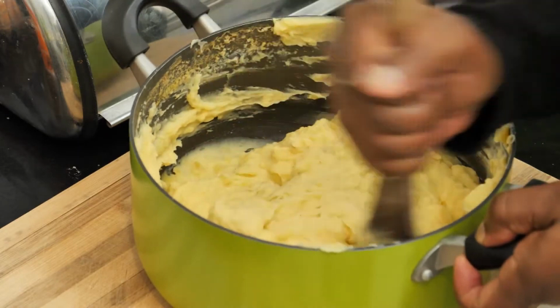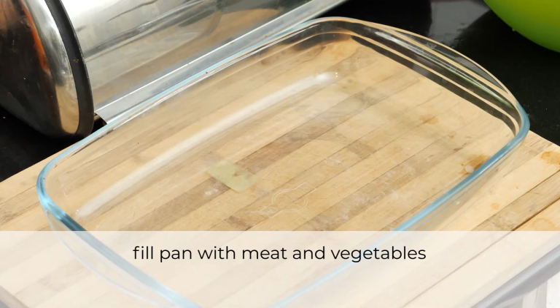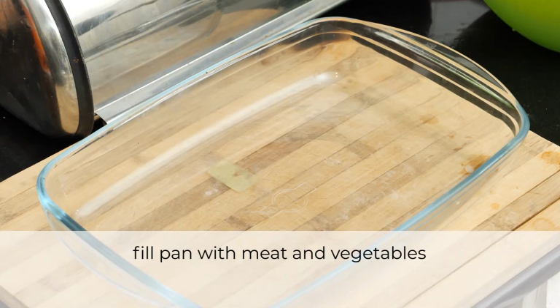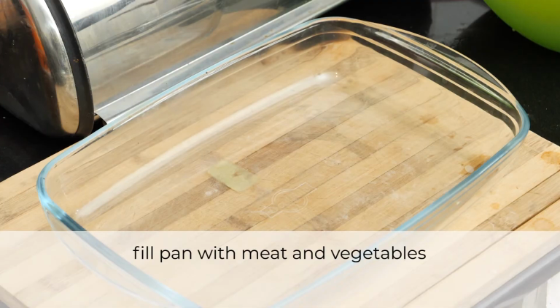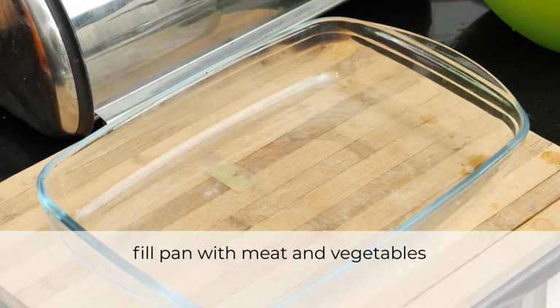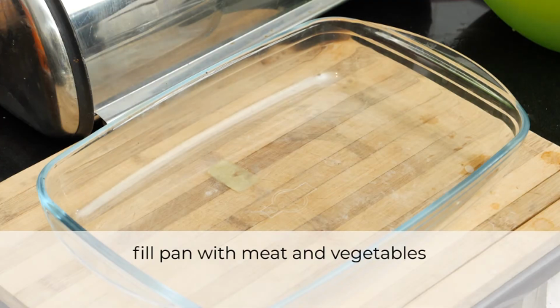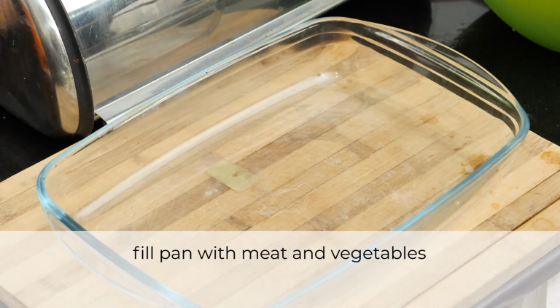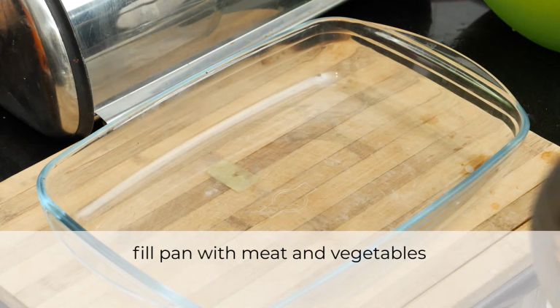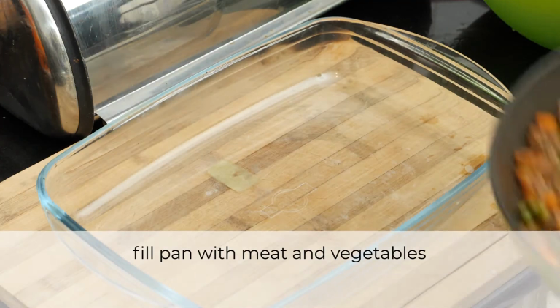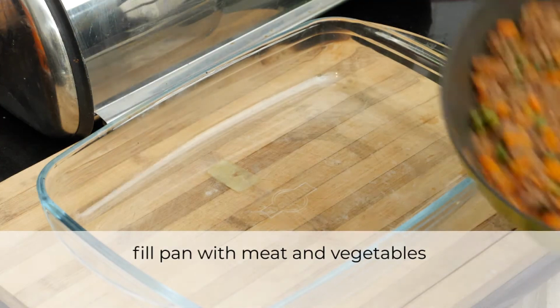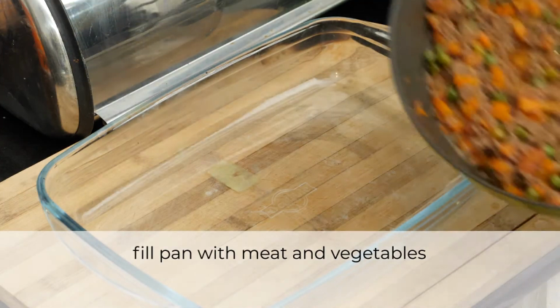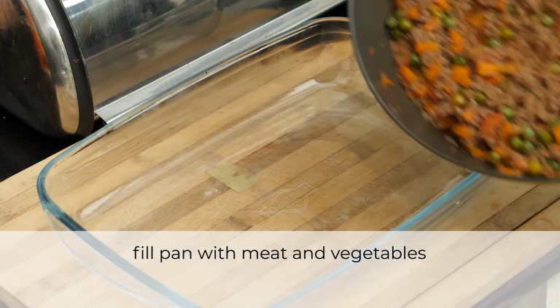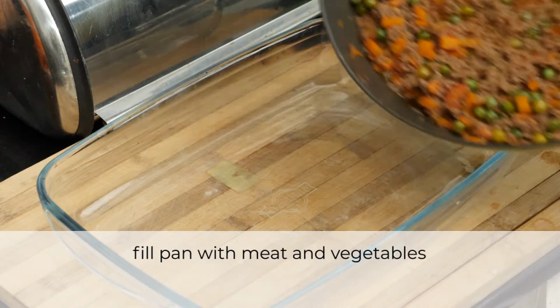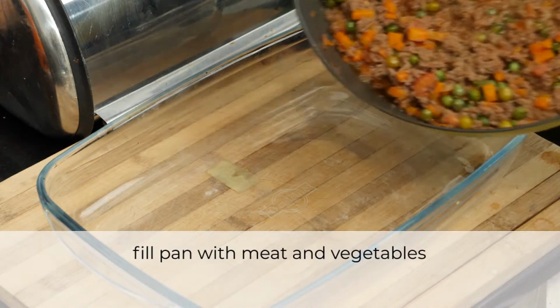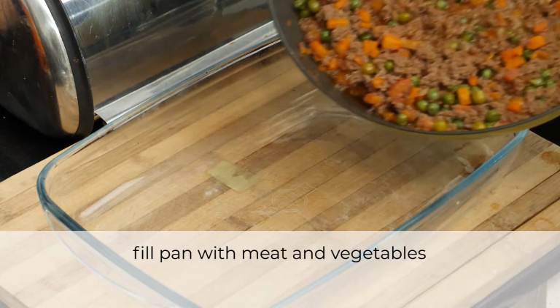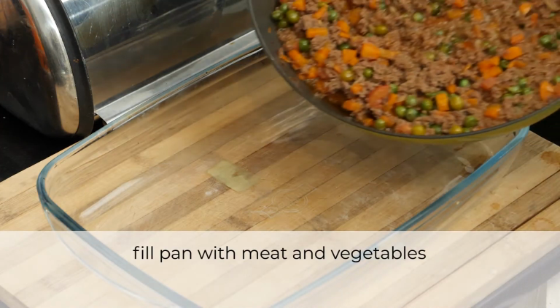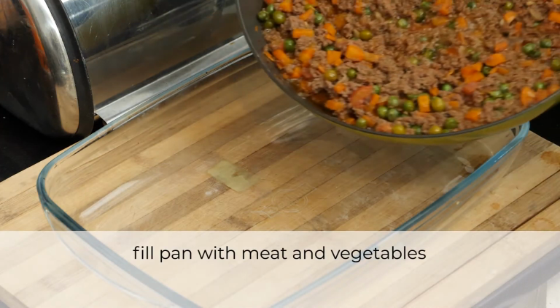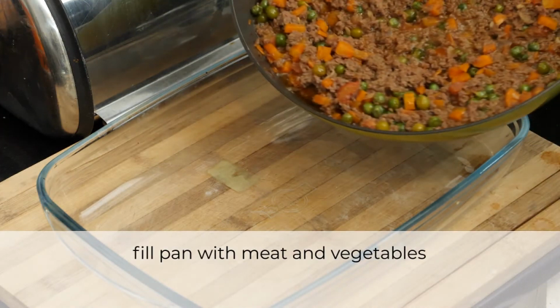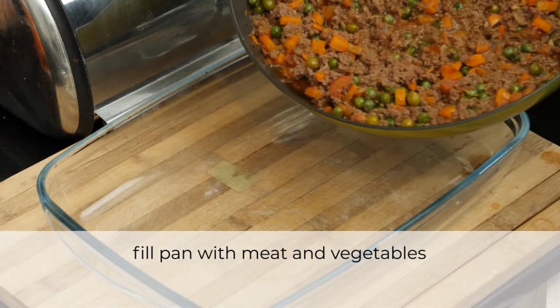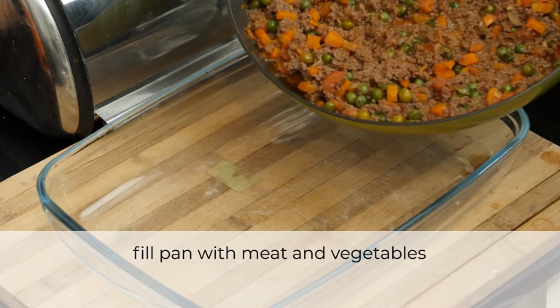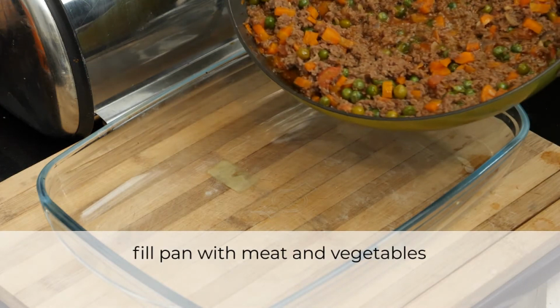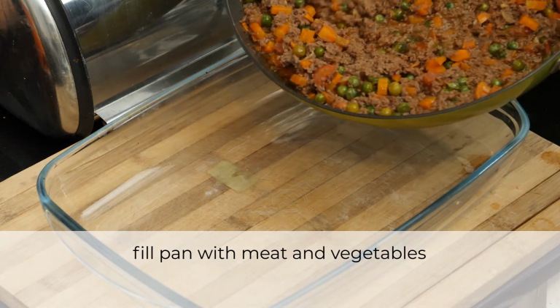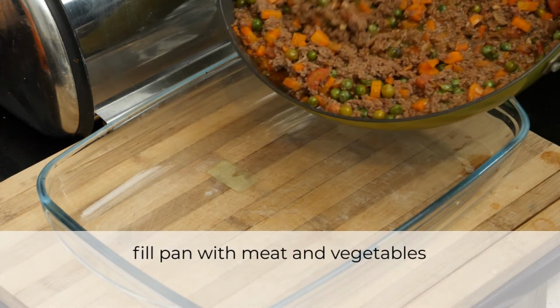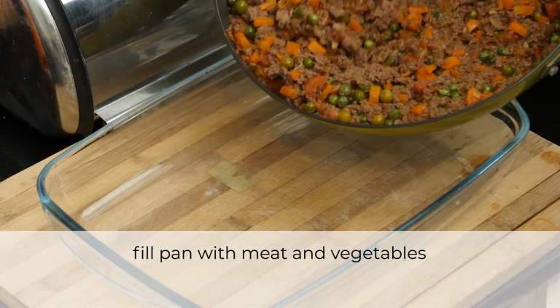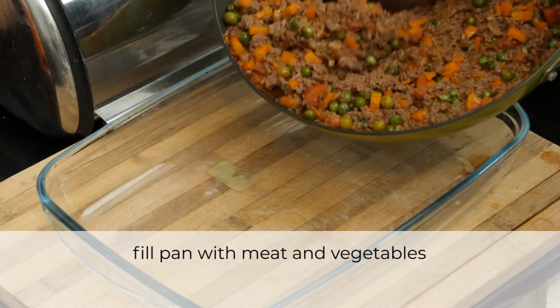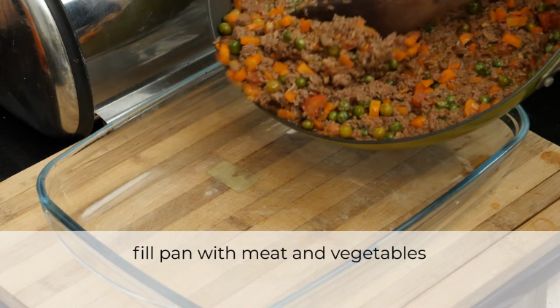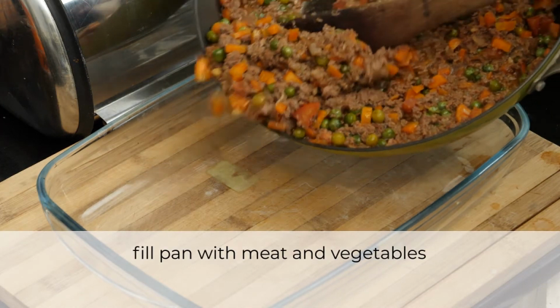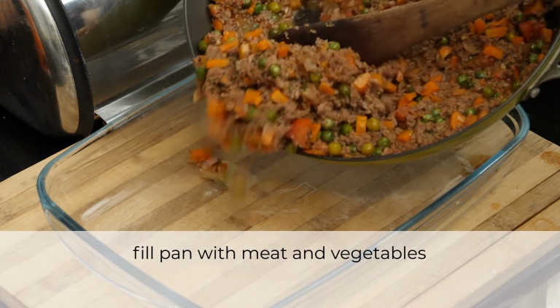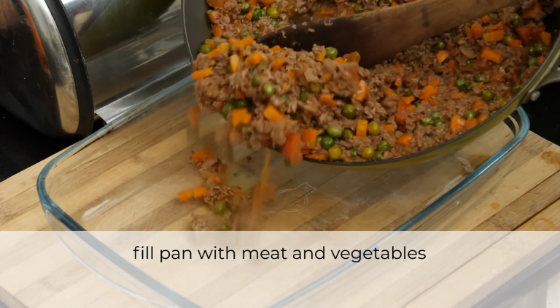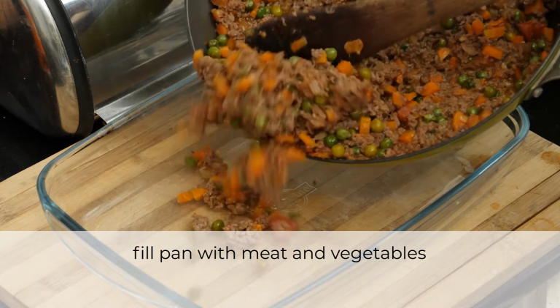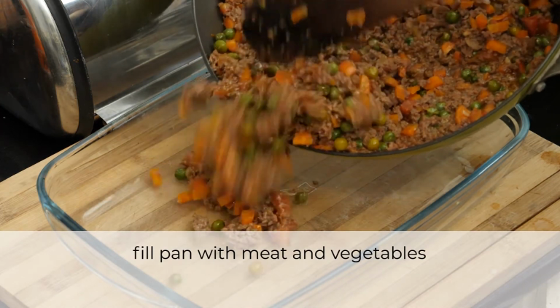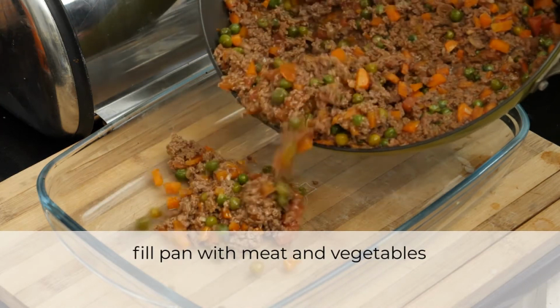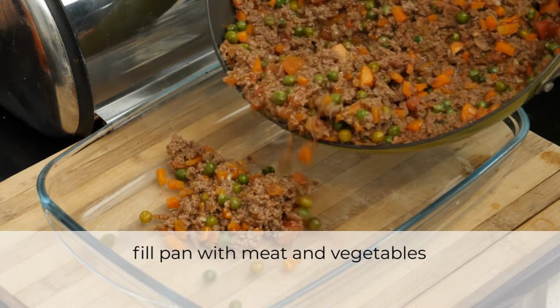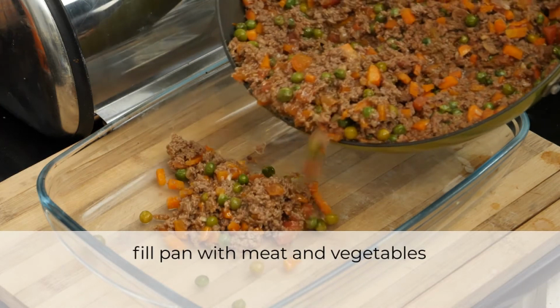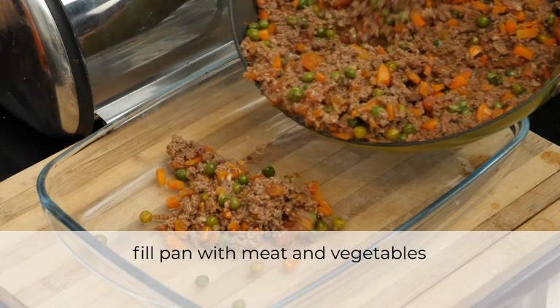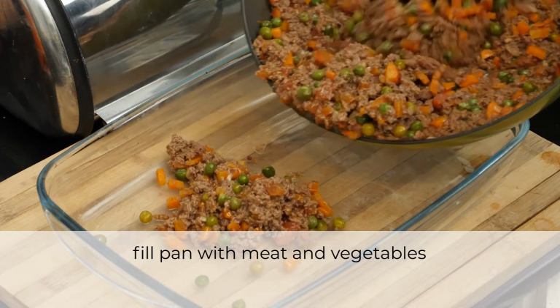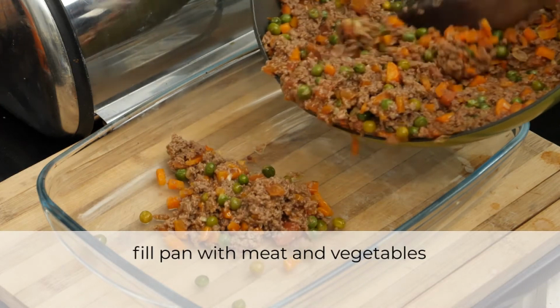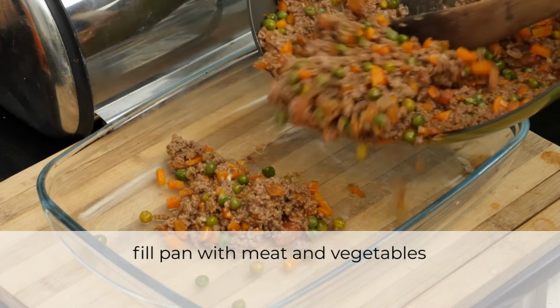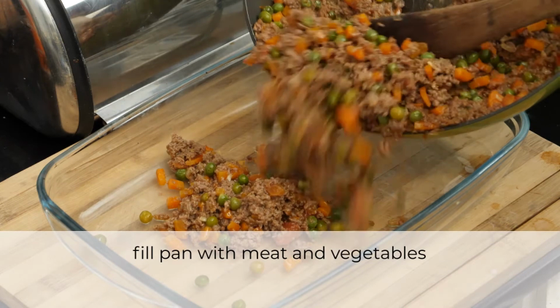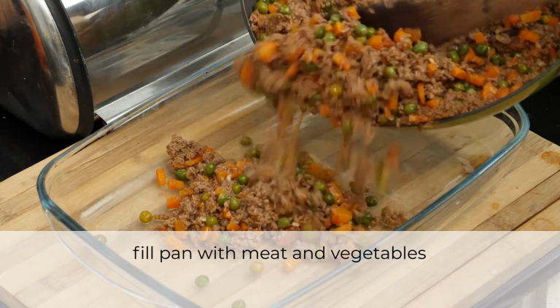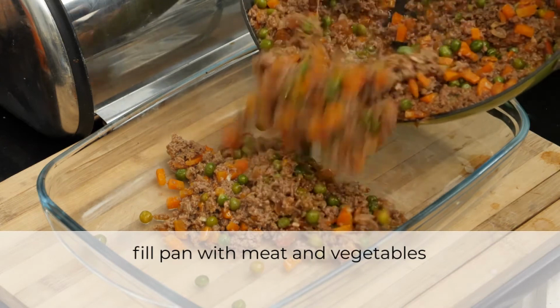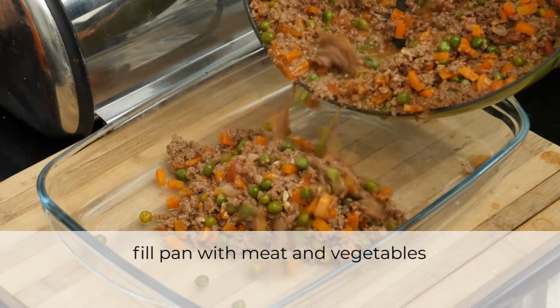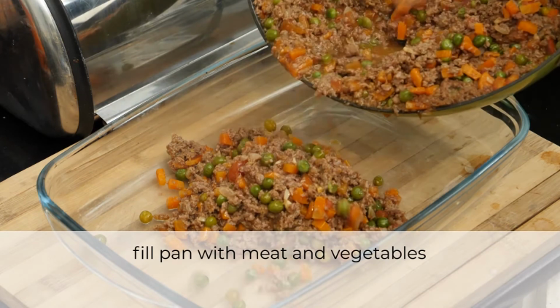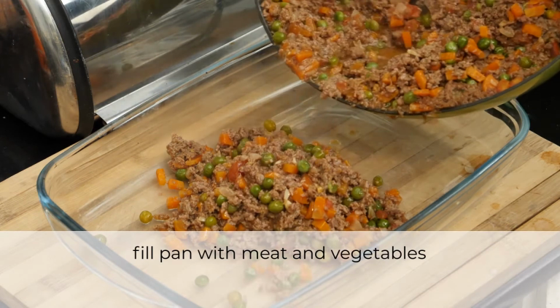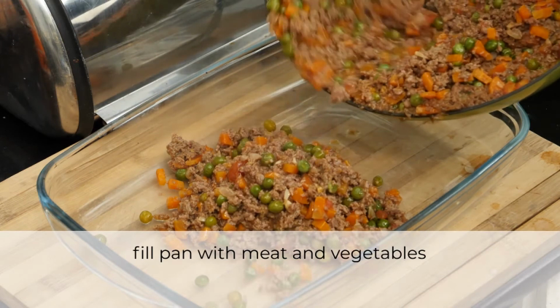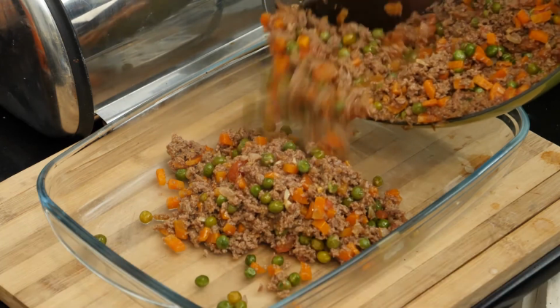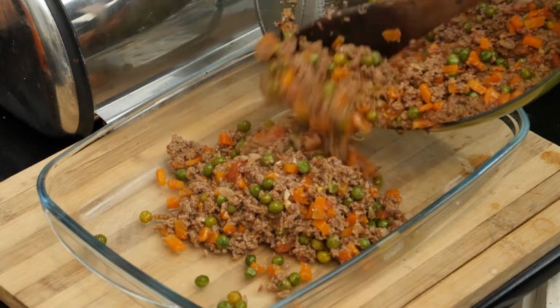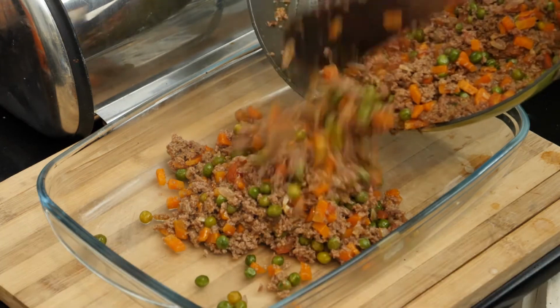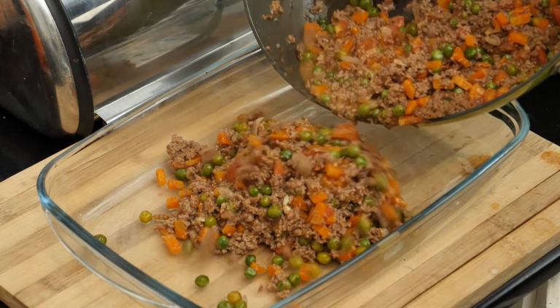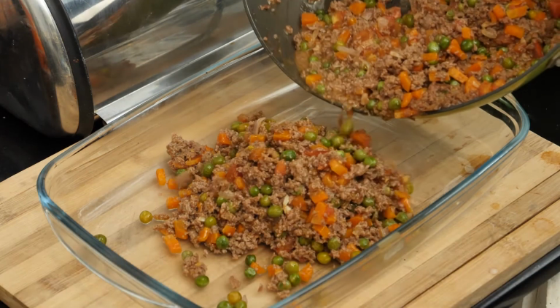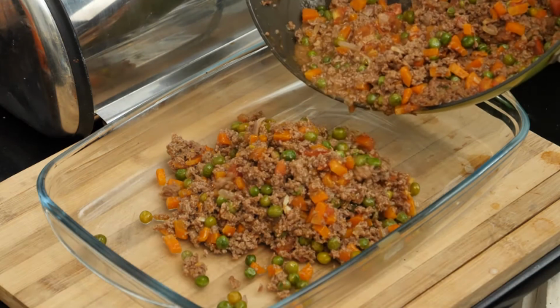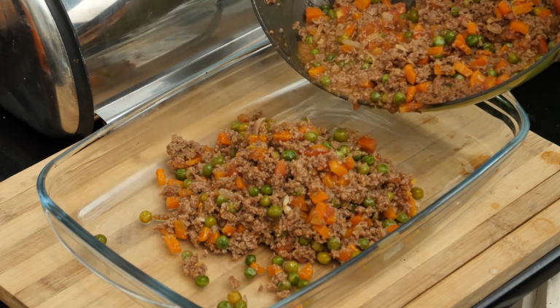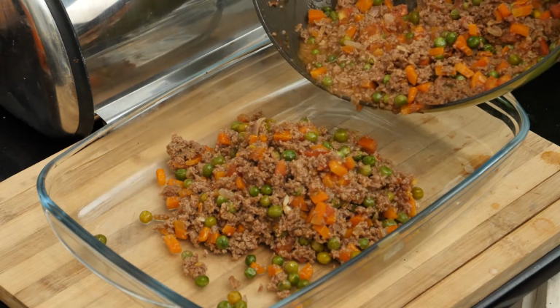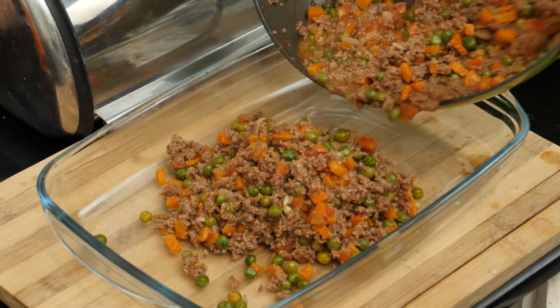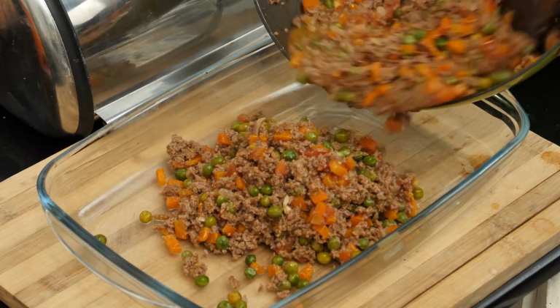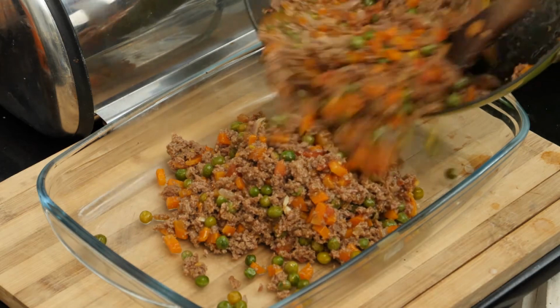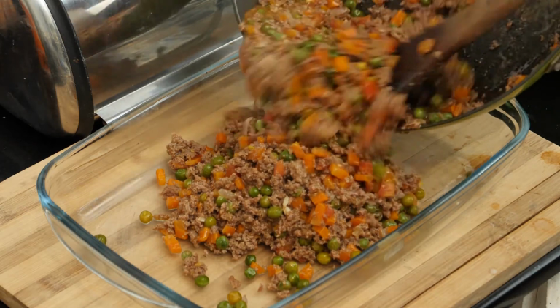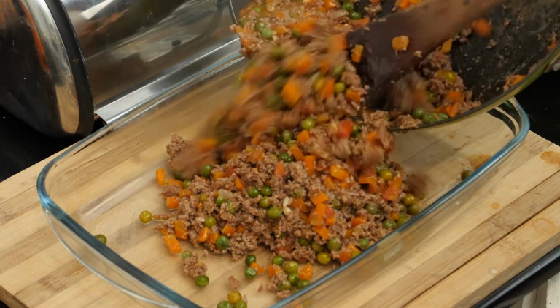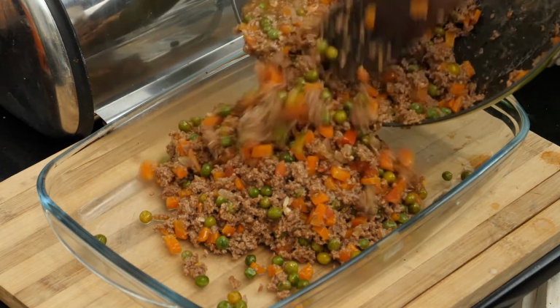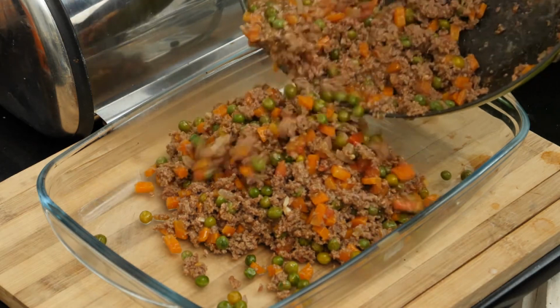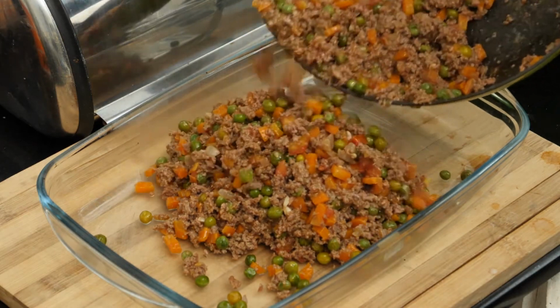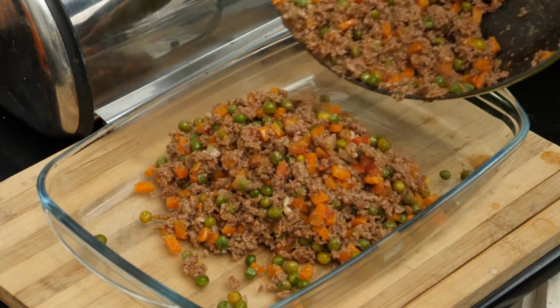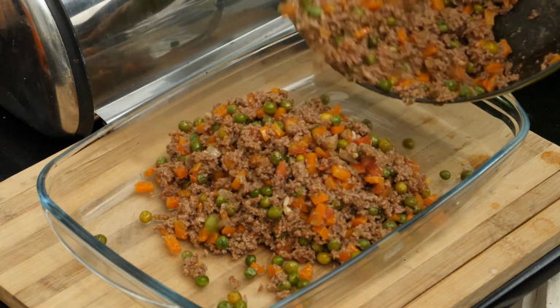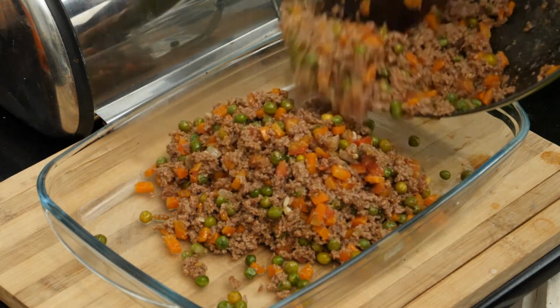I'm now going to fill my pan, which is 9 by 12 inches, with the meat first and then the potatoes on top.